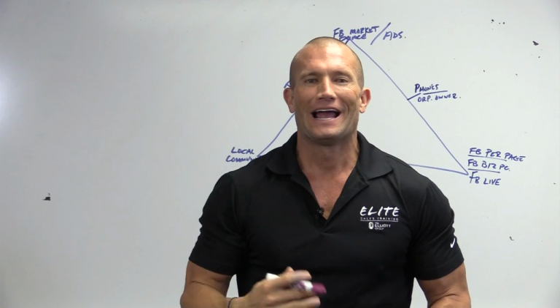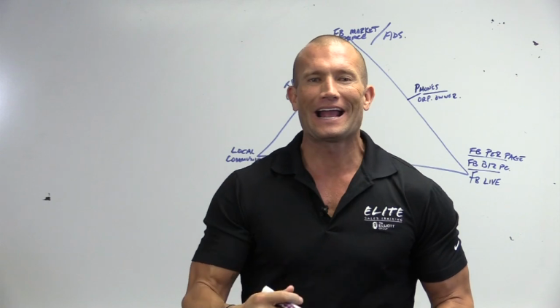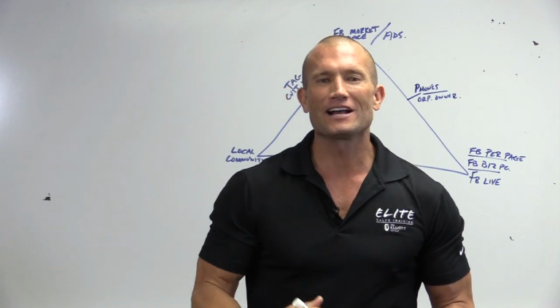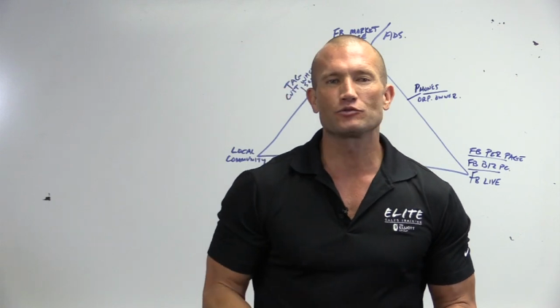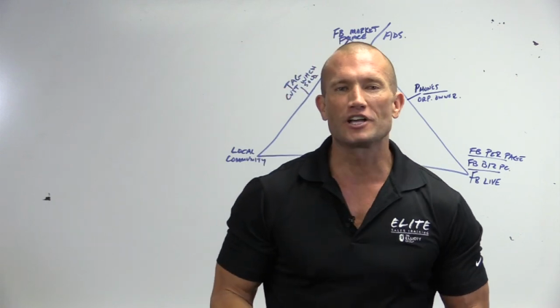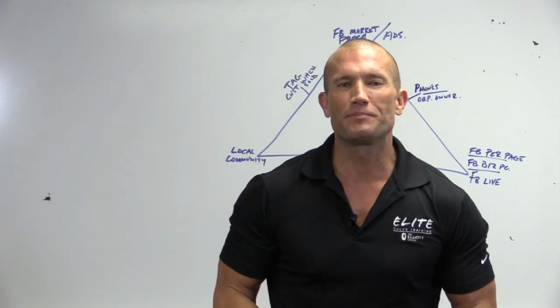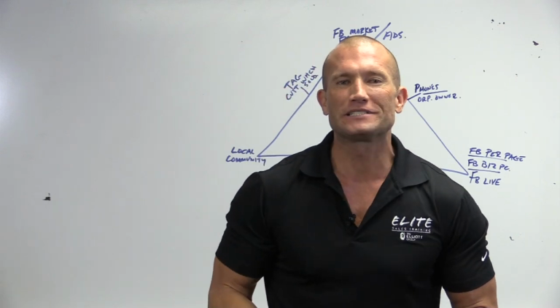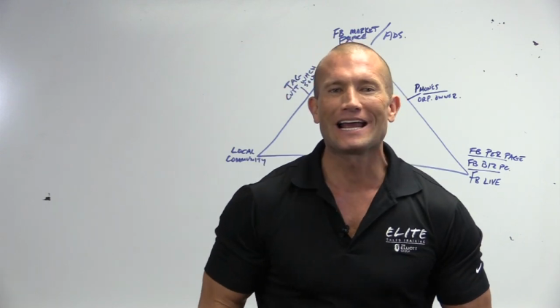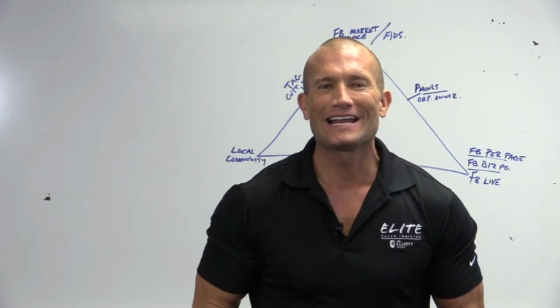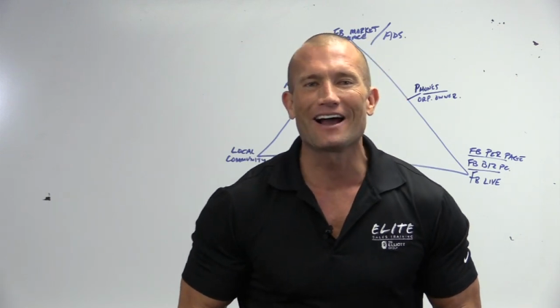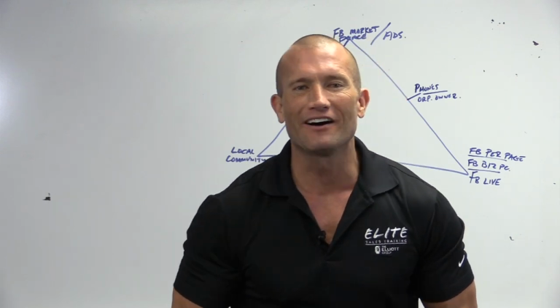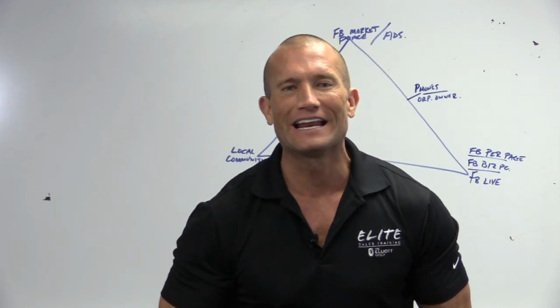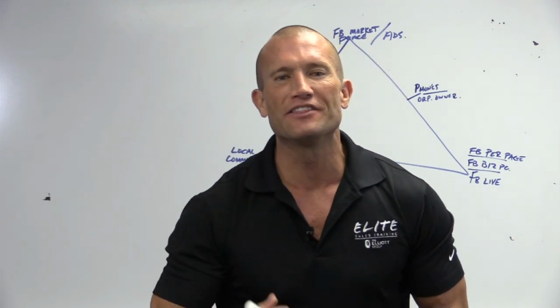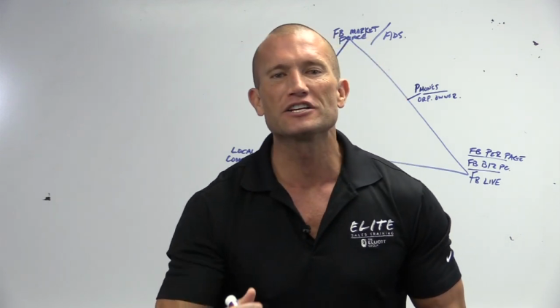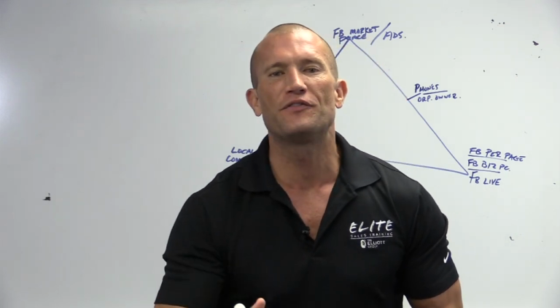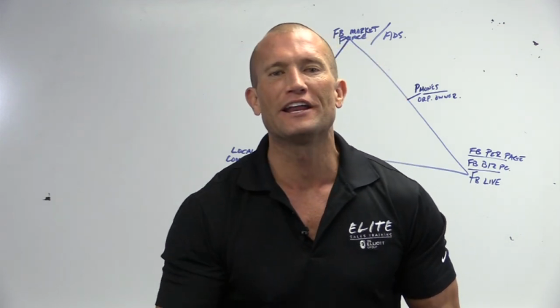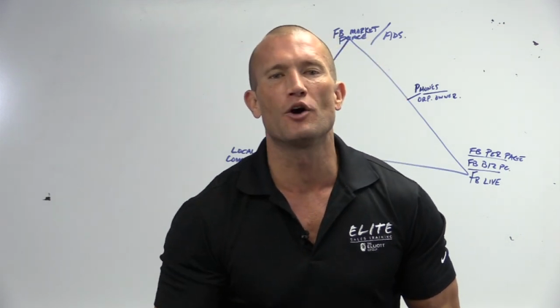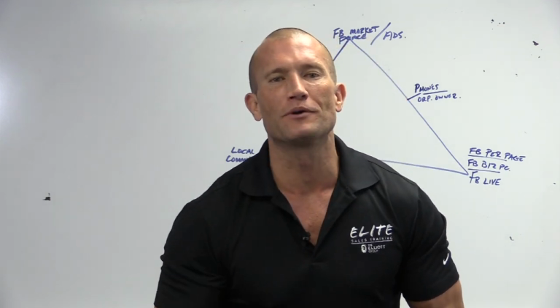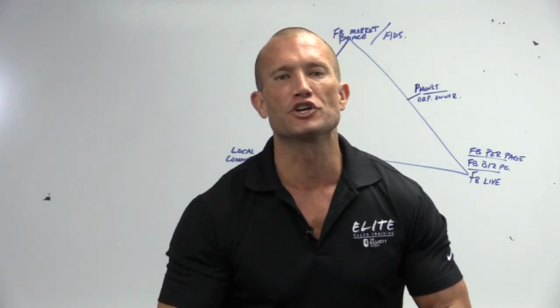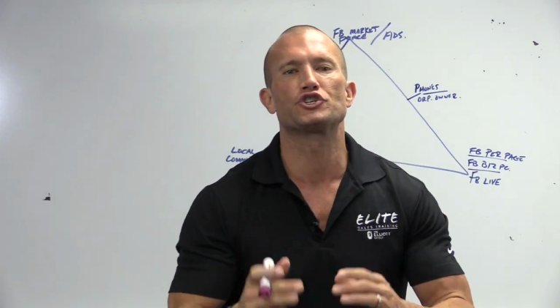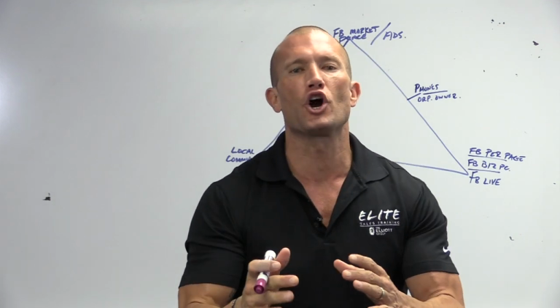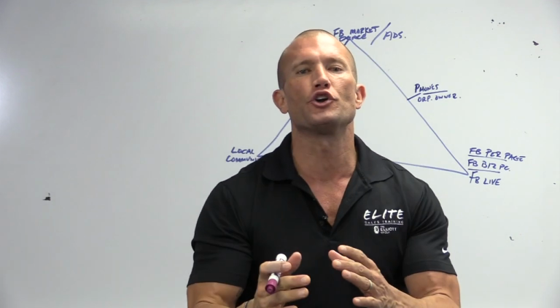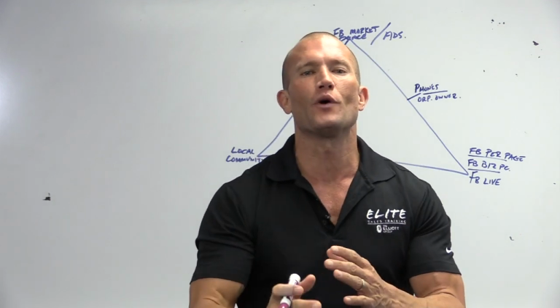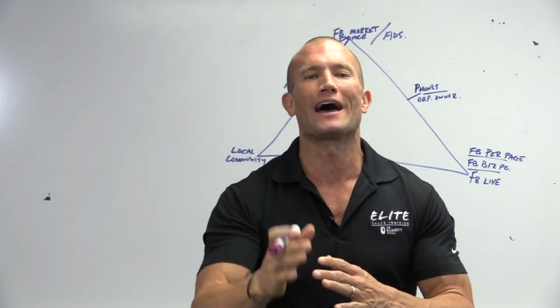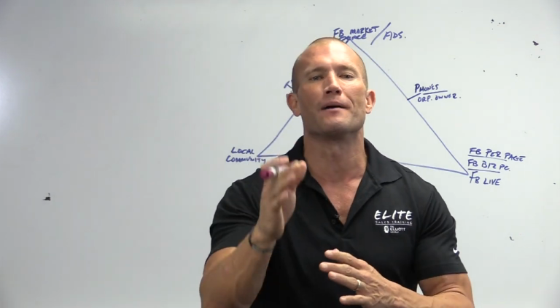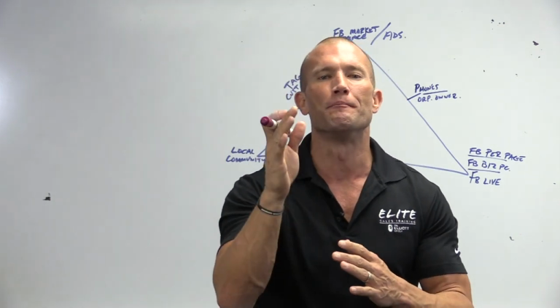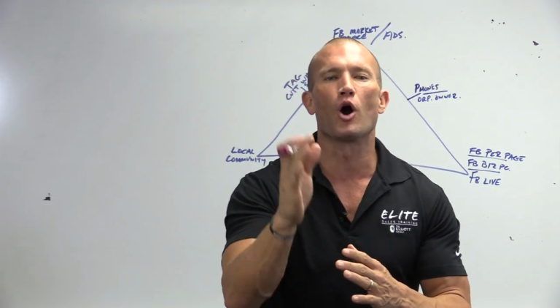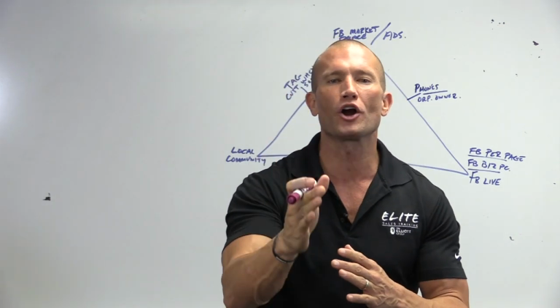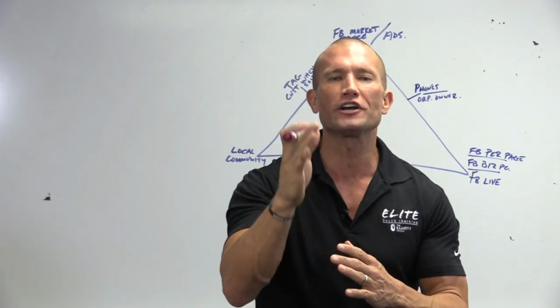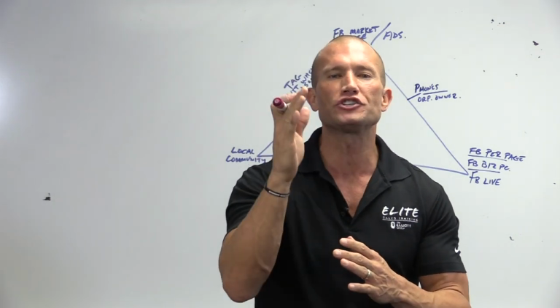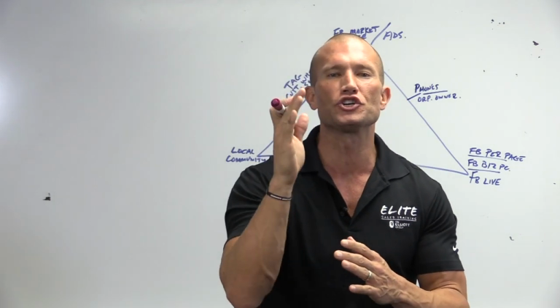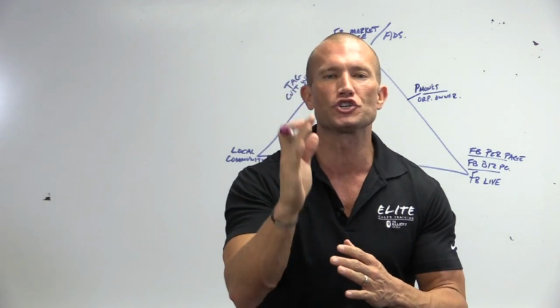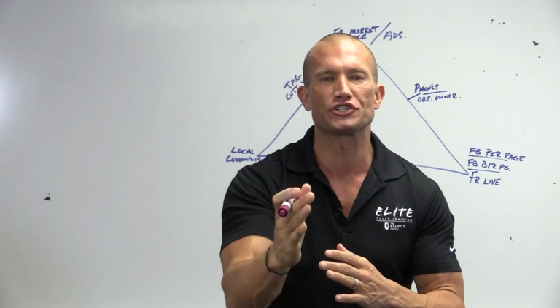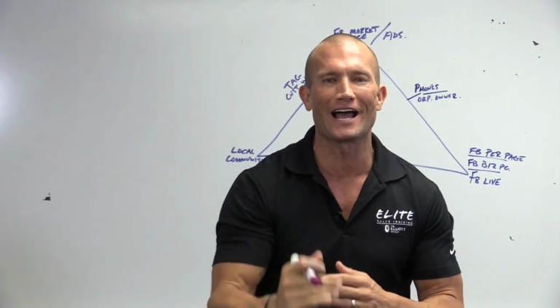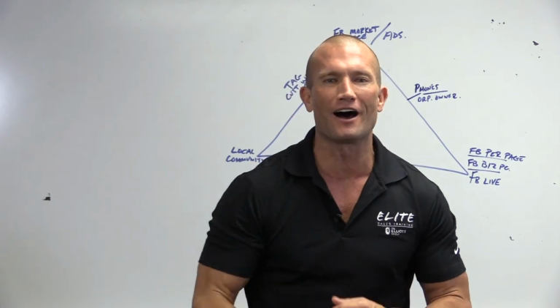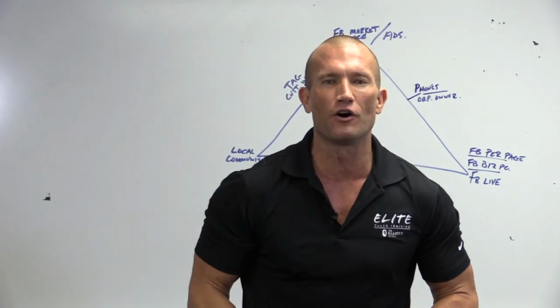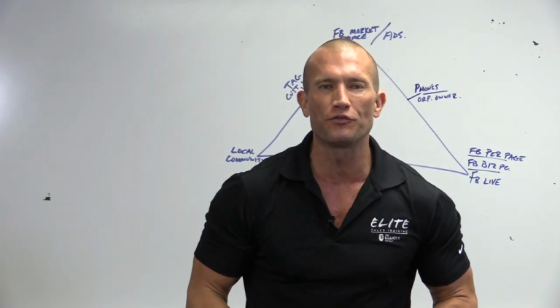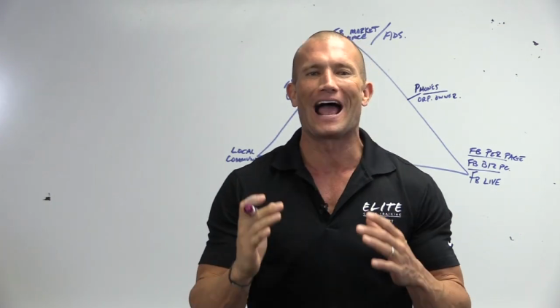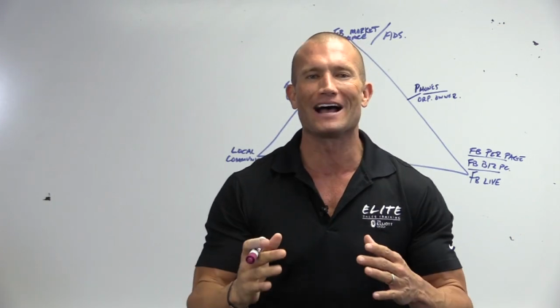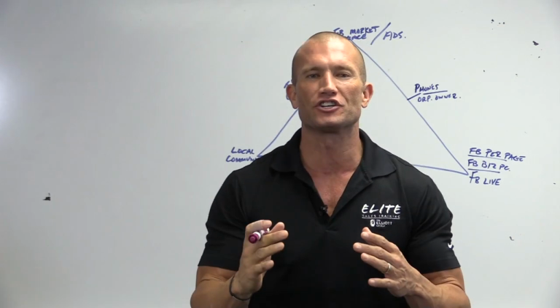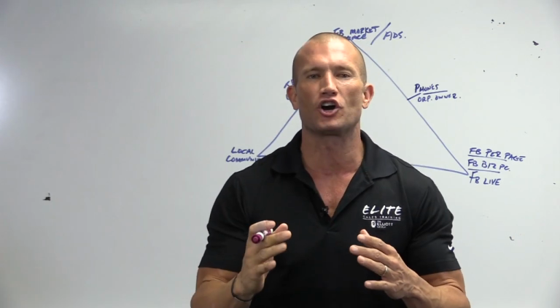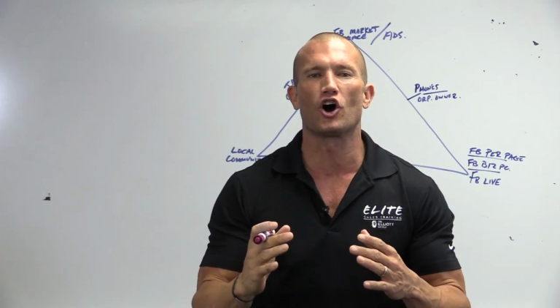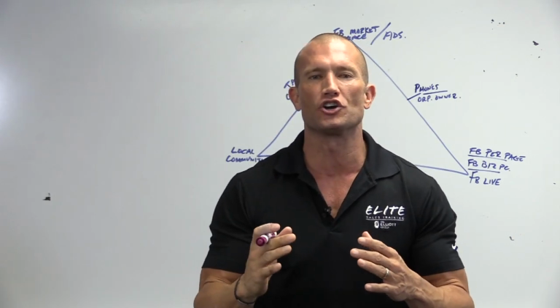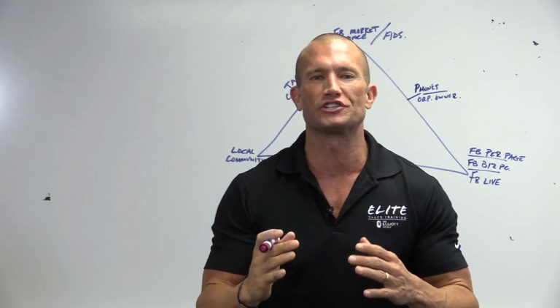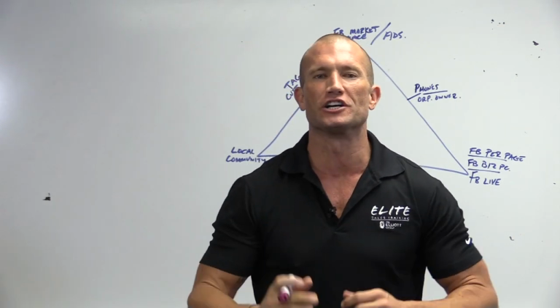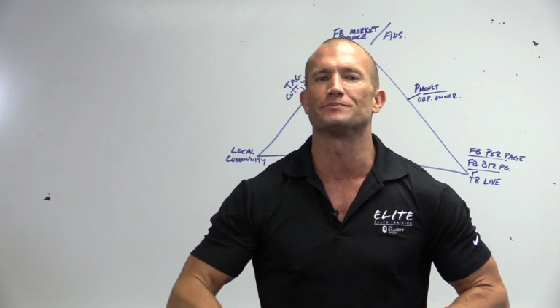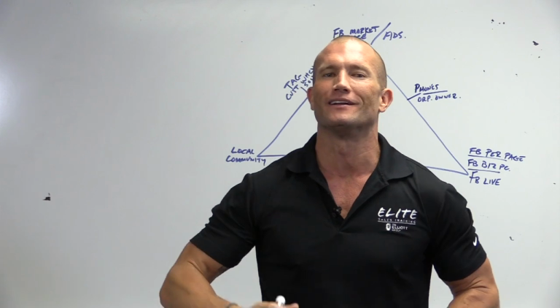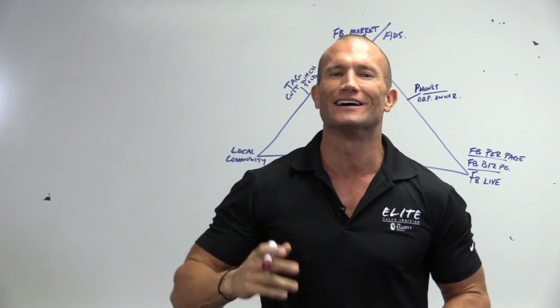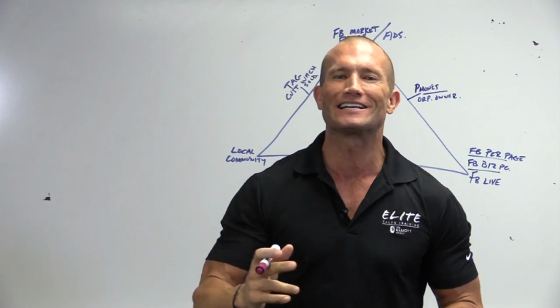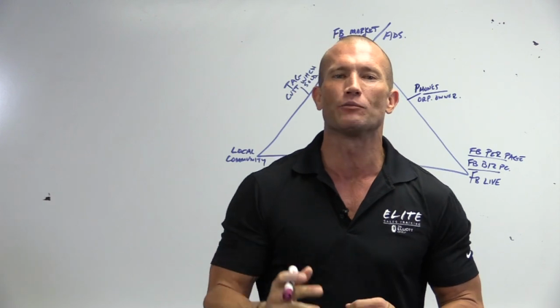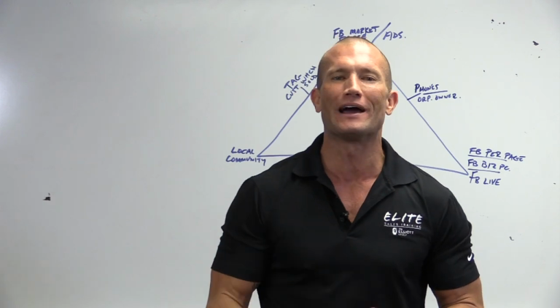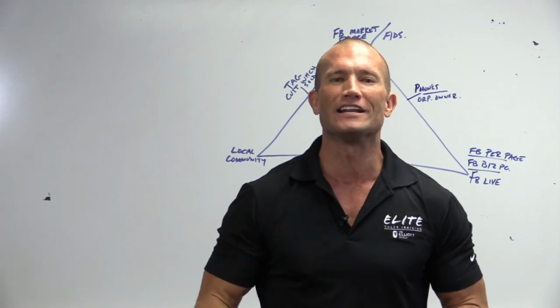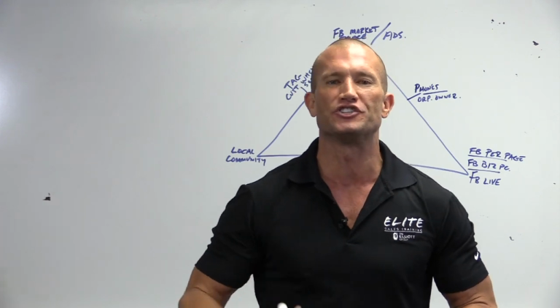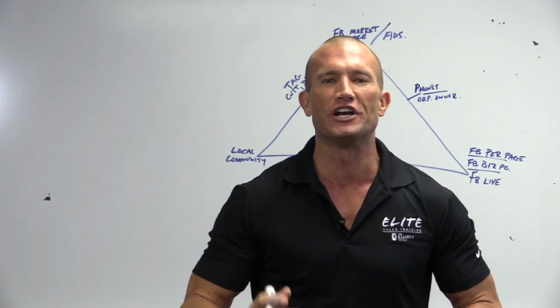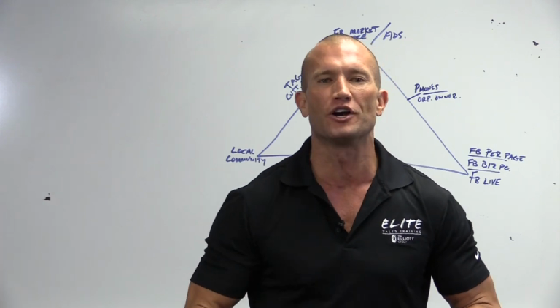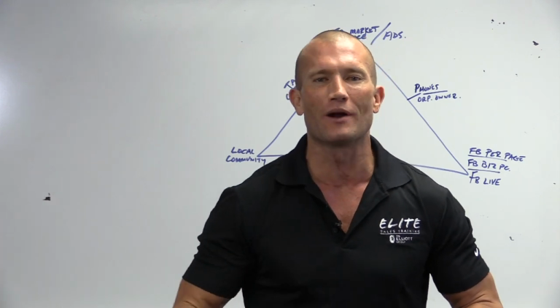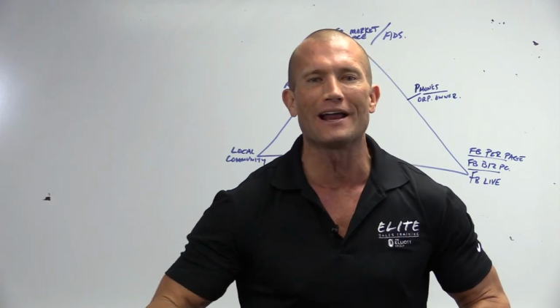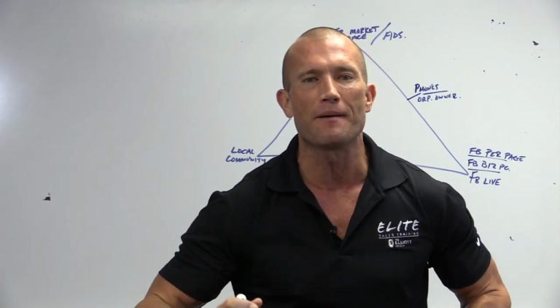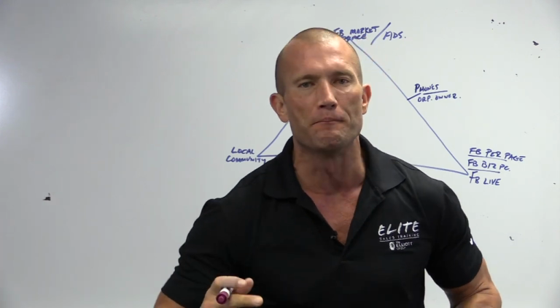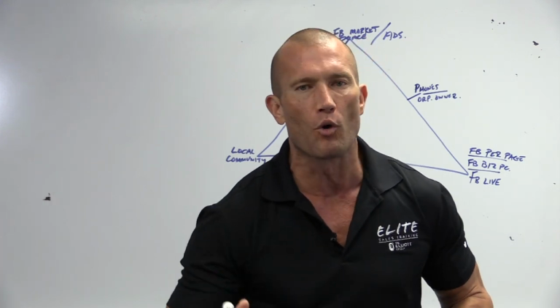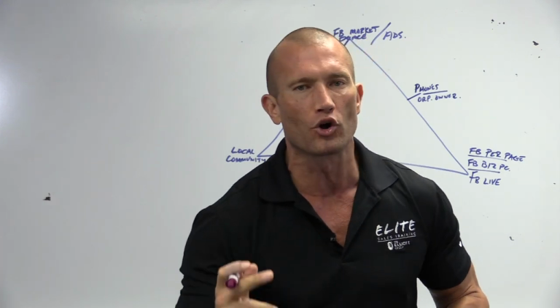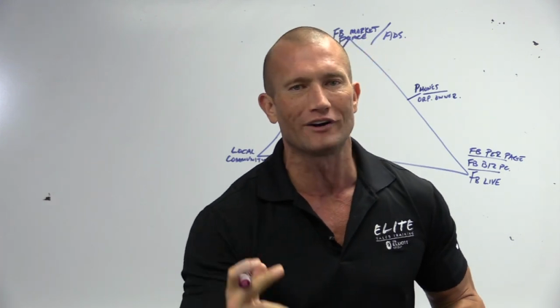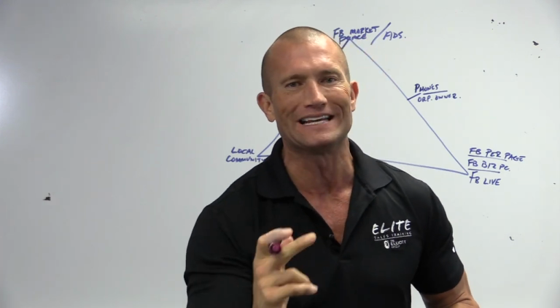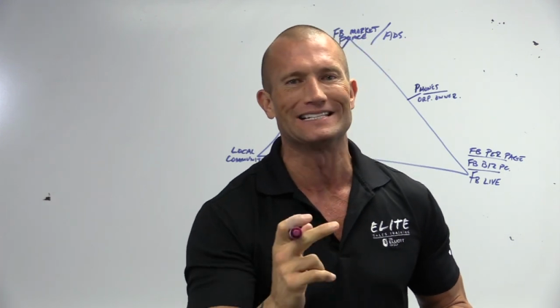Hey guys, what's up? It's Andy Elliott. In this video, I'm going to show you how to market yourself as a car salesman. Let's get ready to generate more leads.